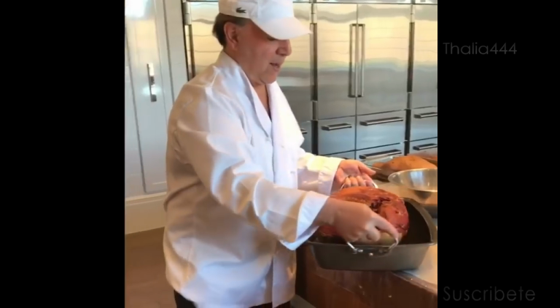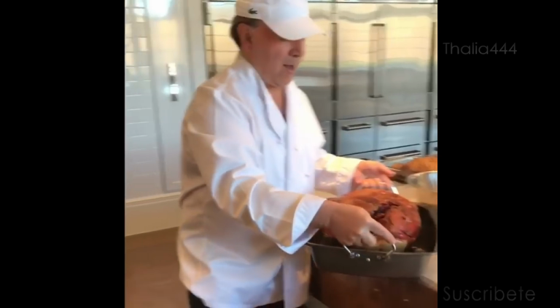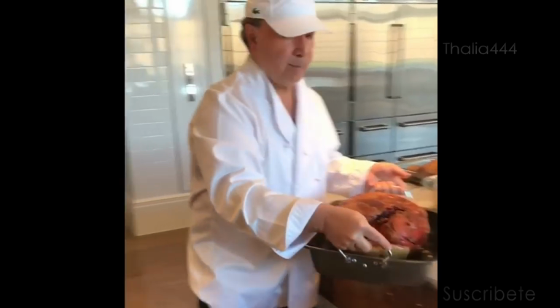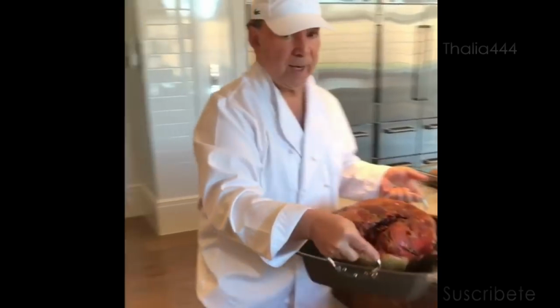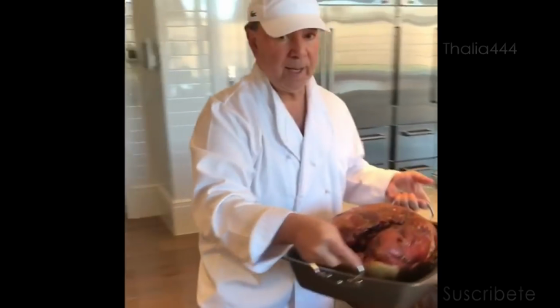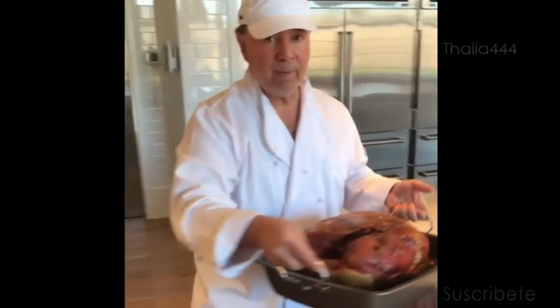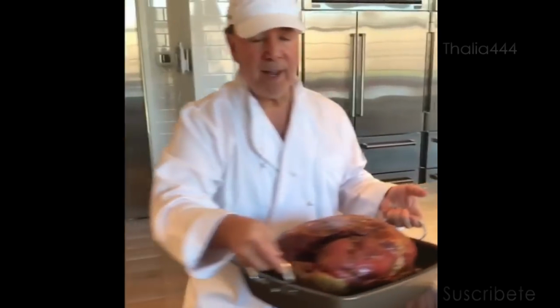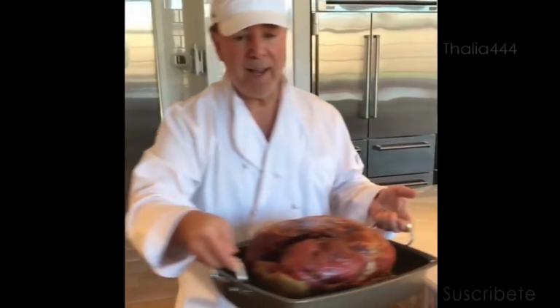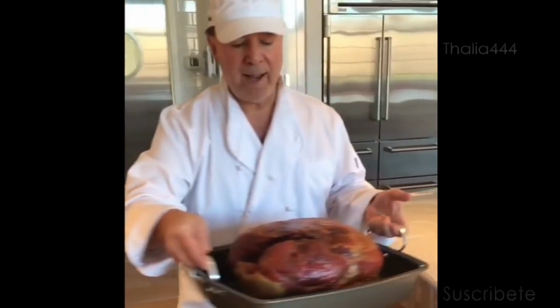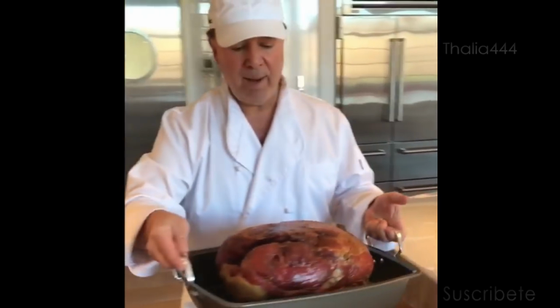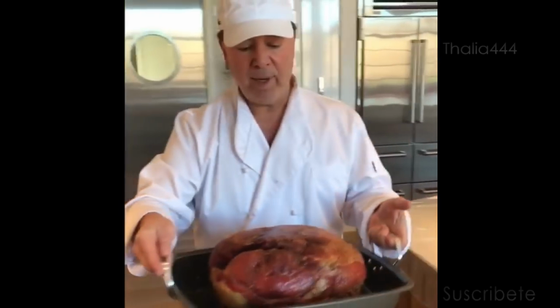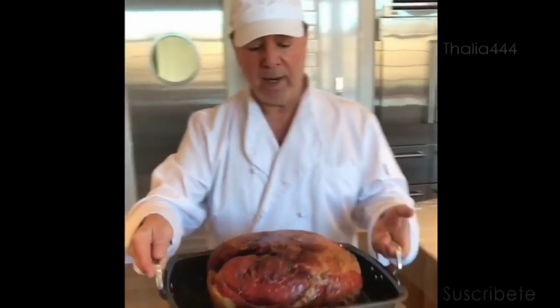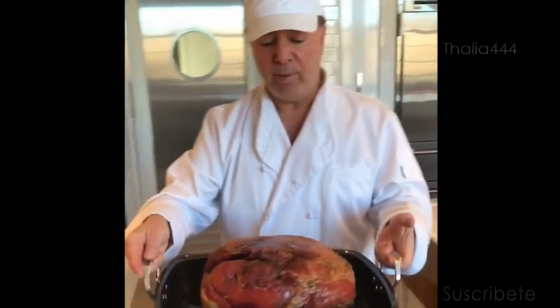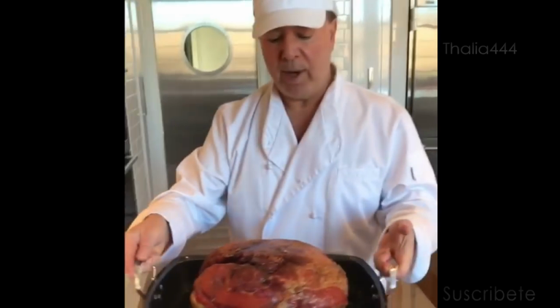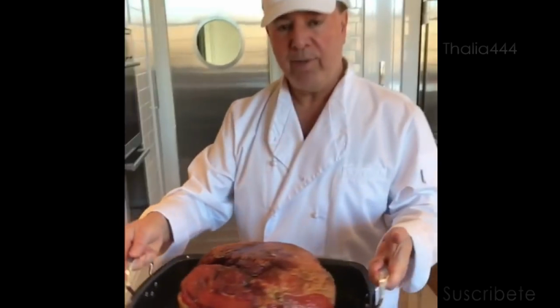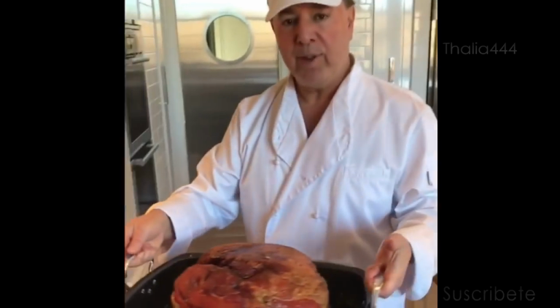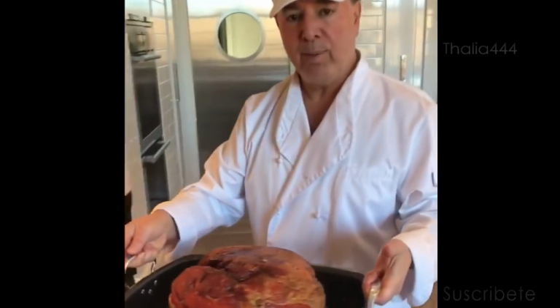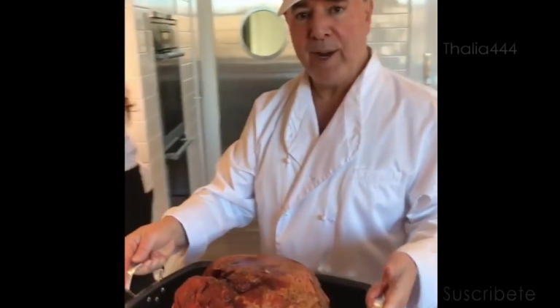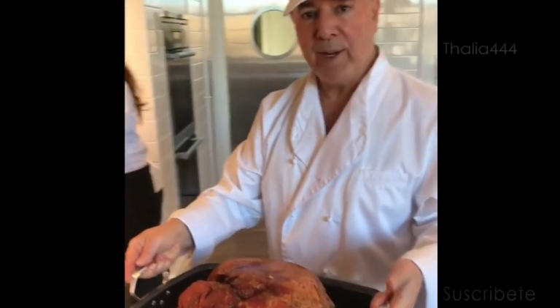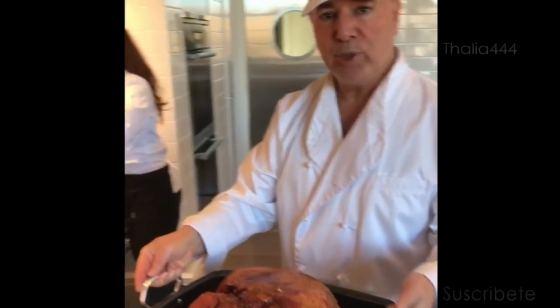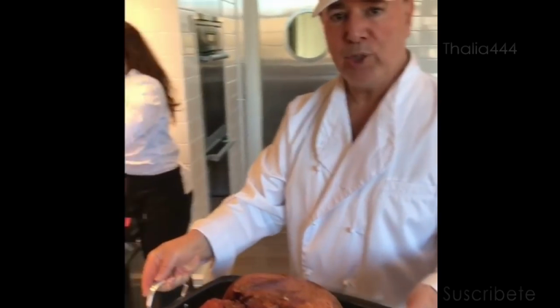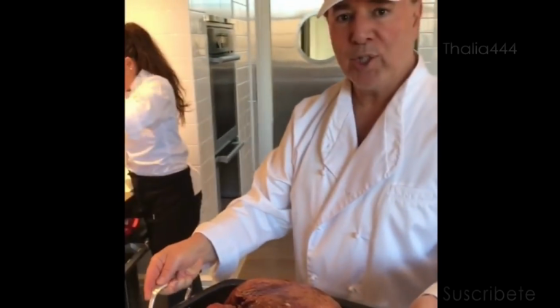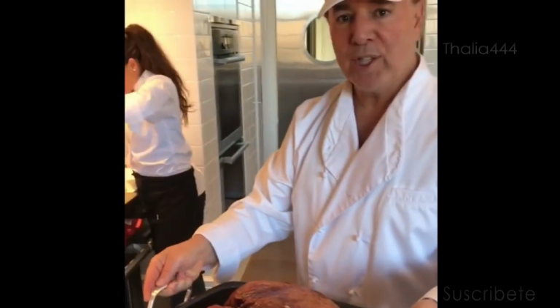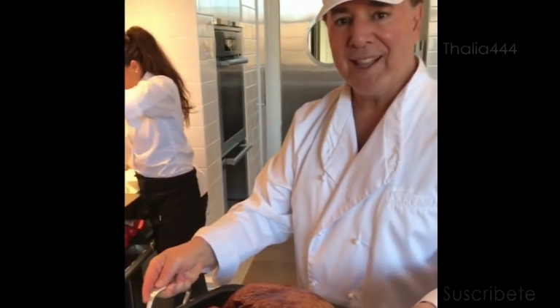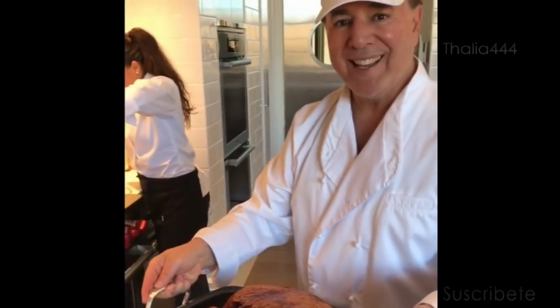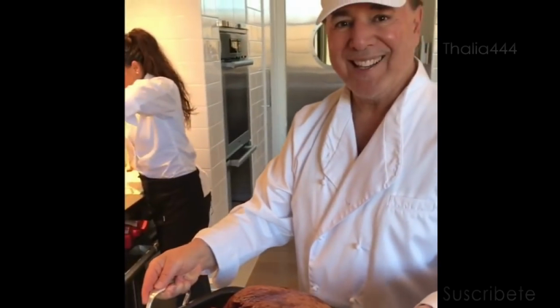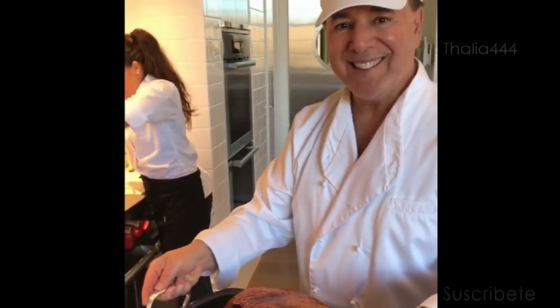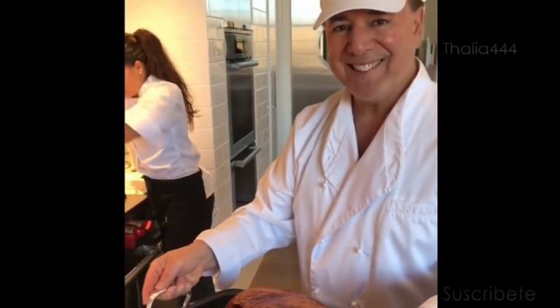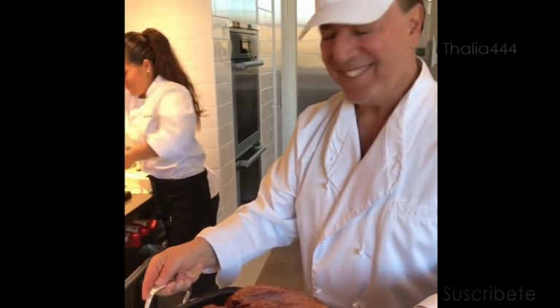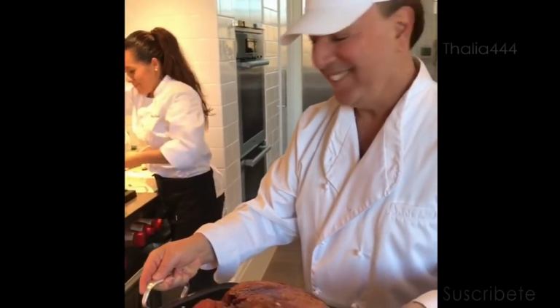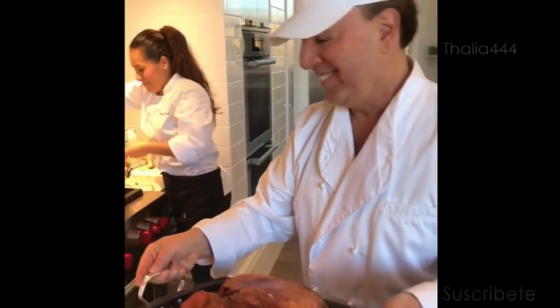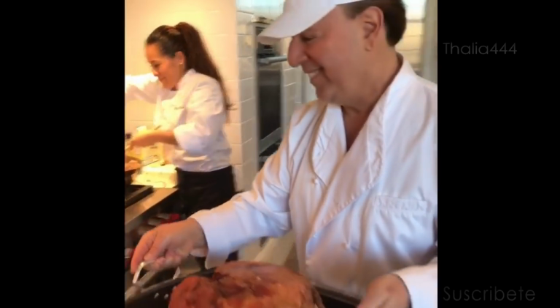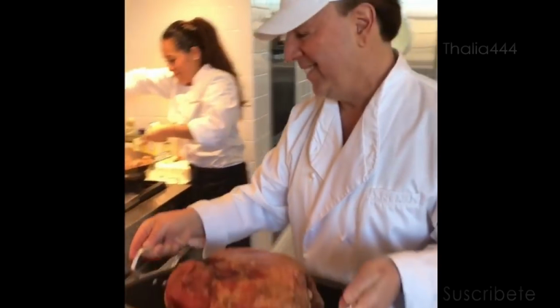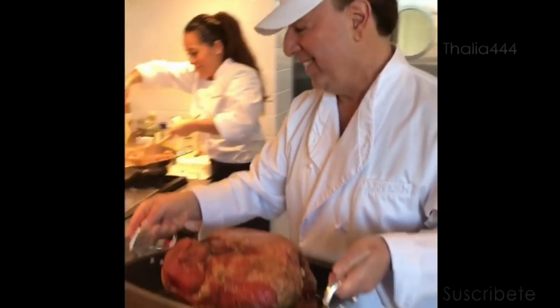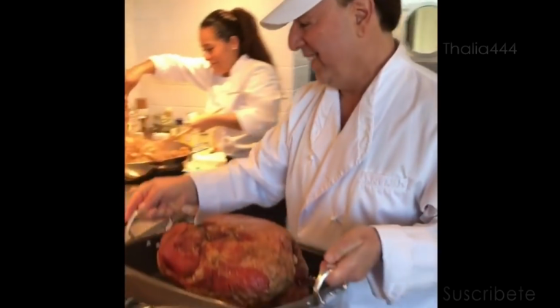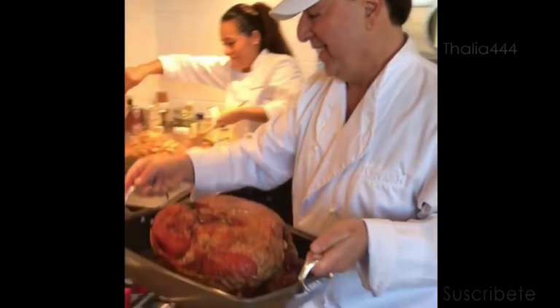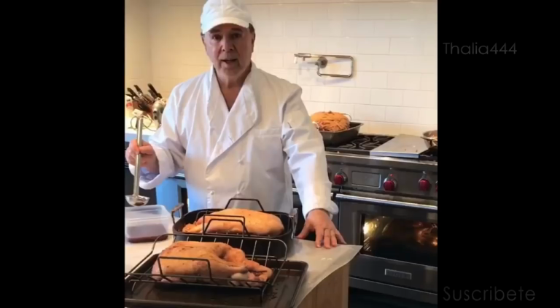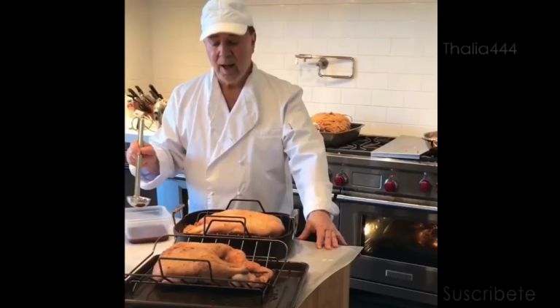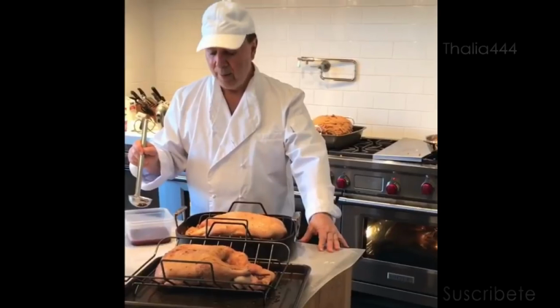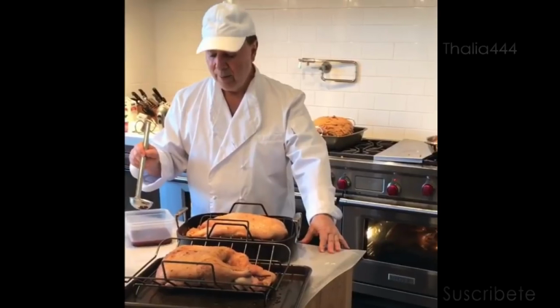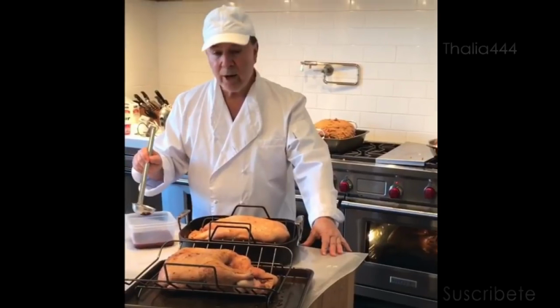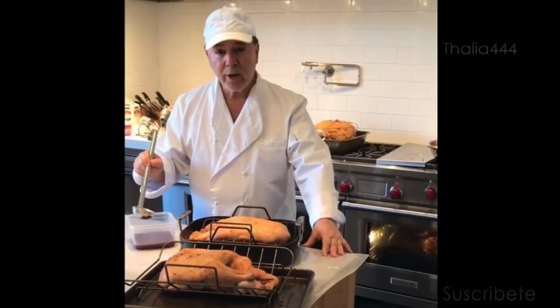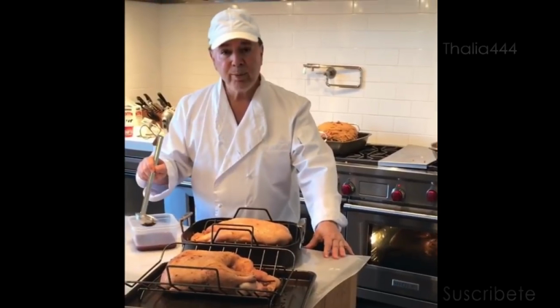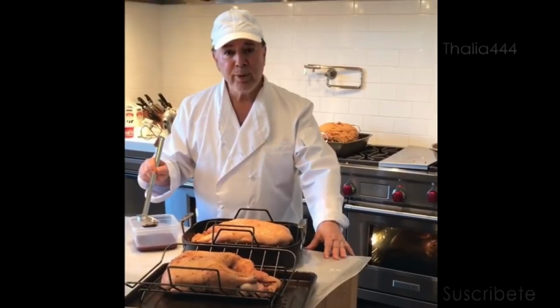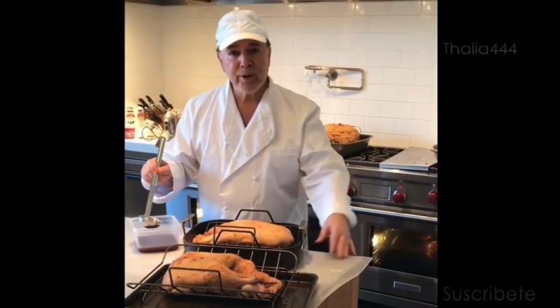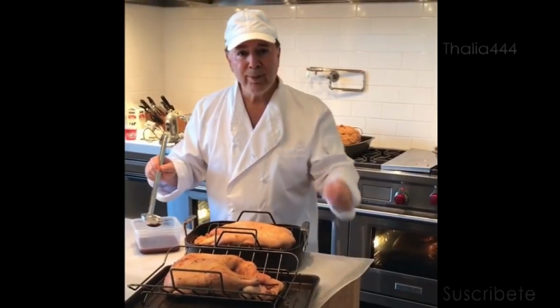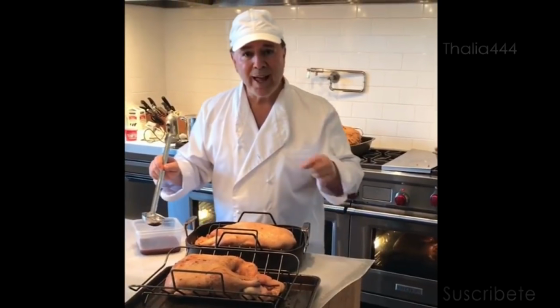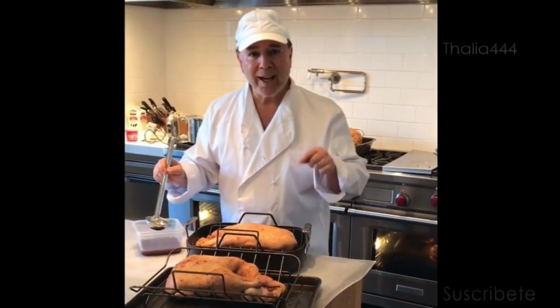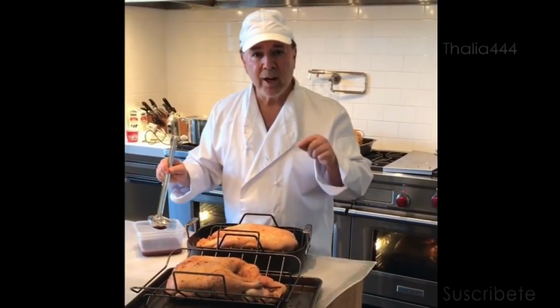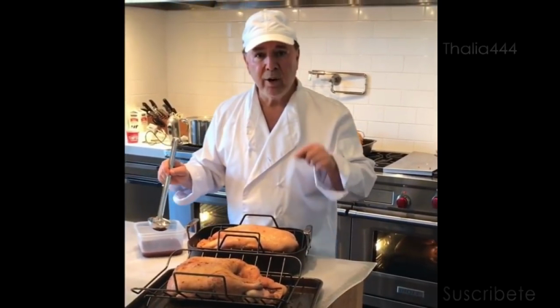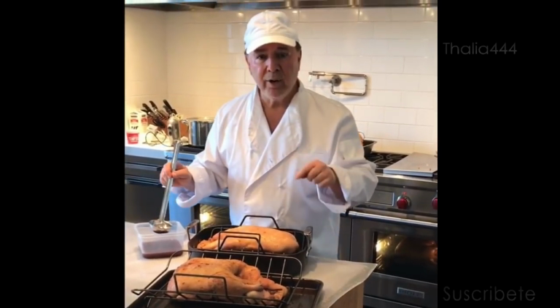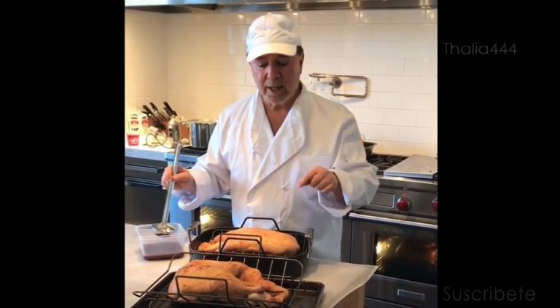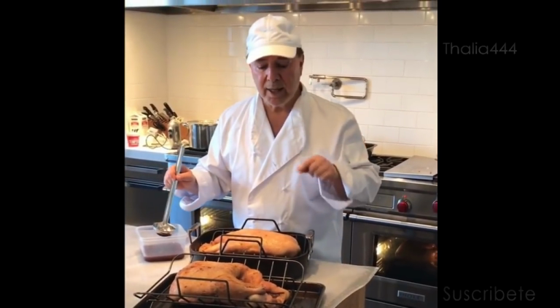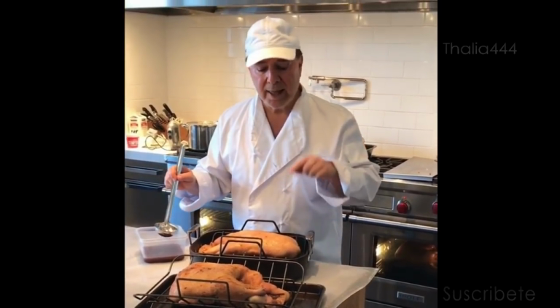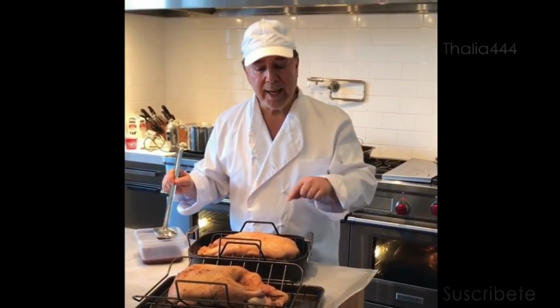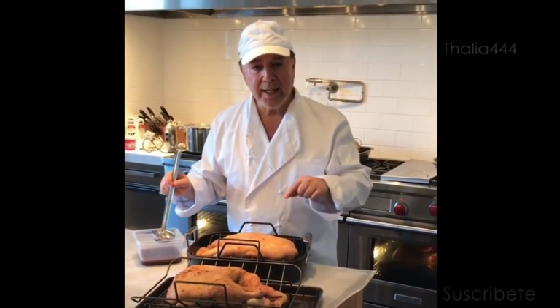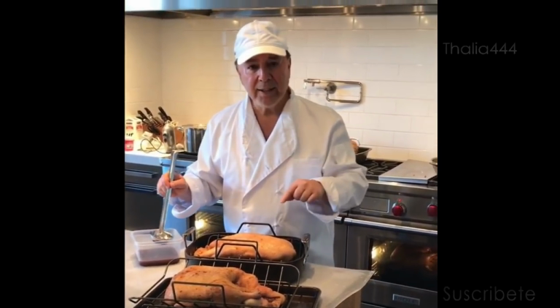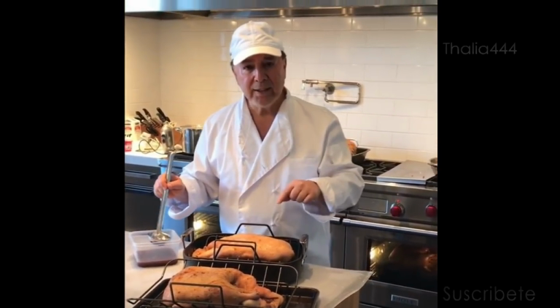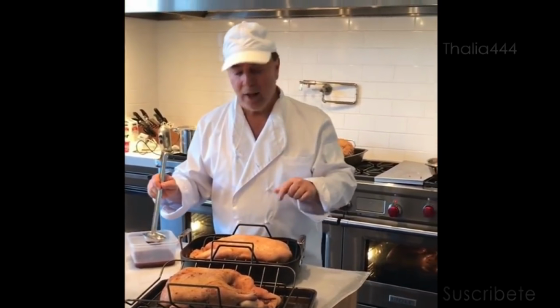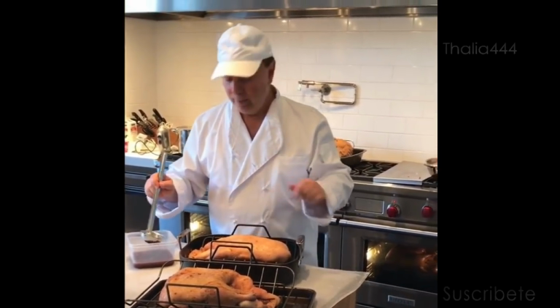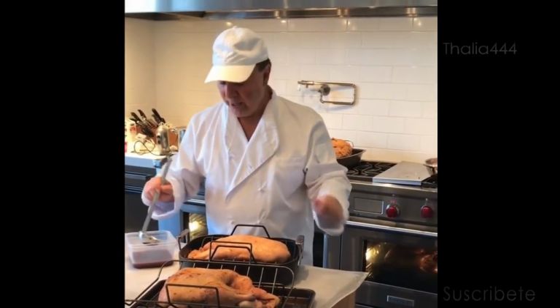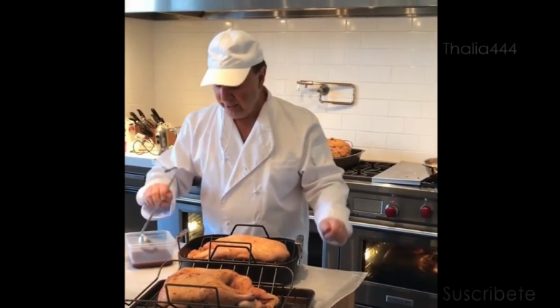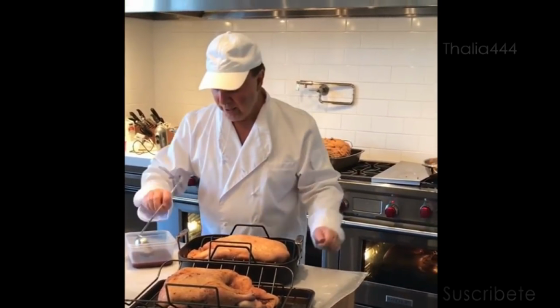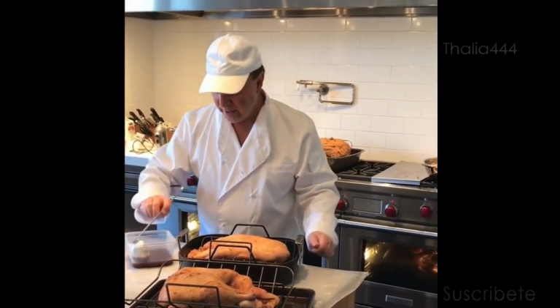I'm going to get my ham and get ready for the brown sugar glaze. I'm now going to put the blackcurrant glaze on my duck.